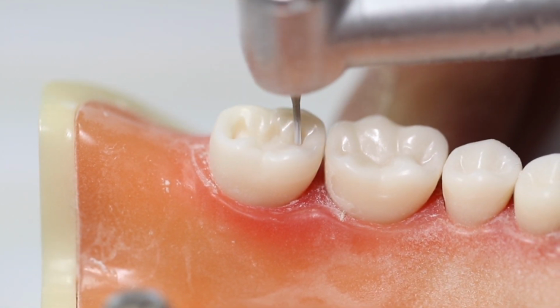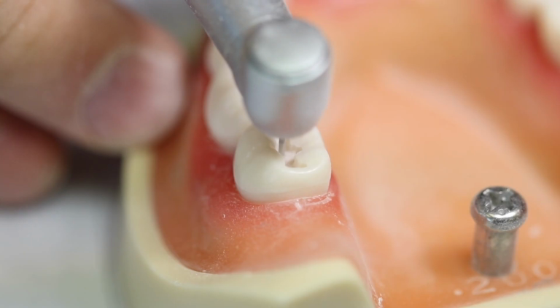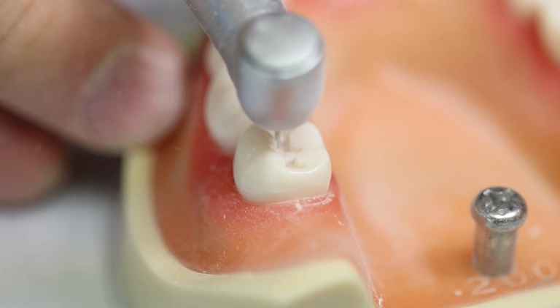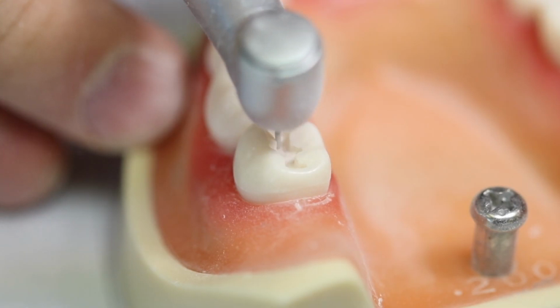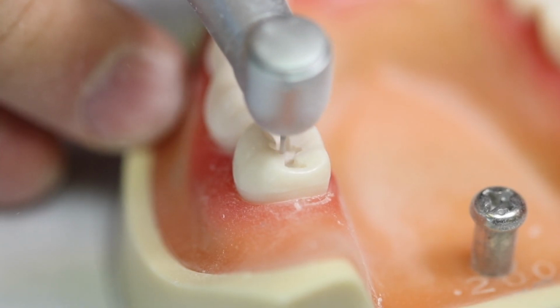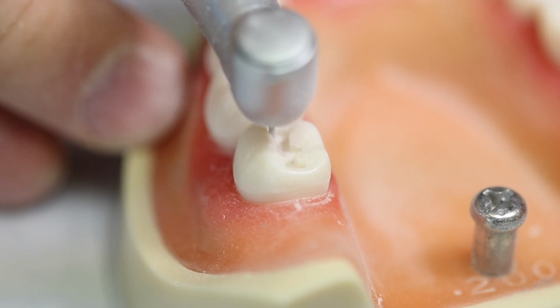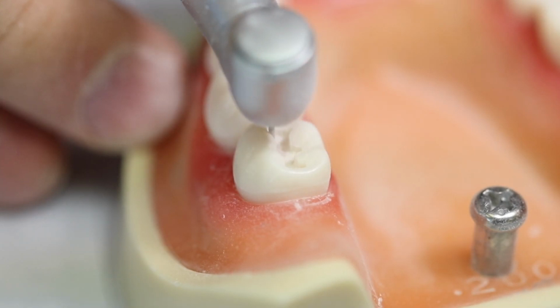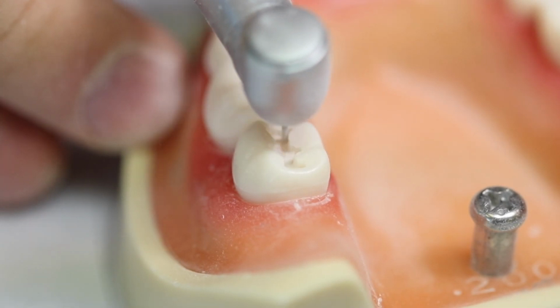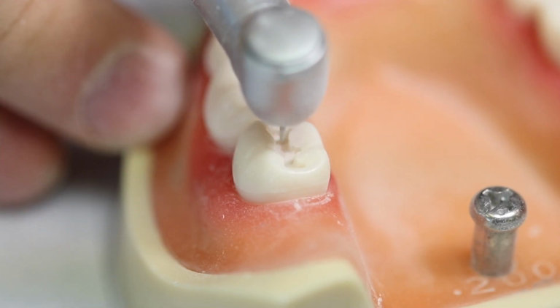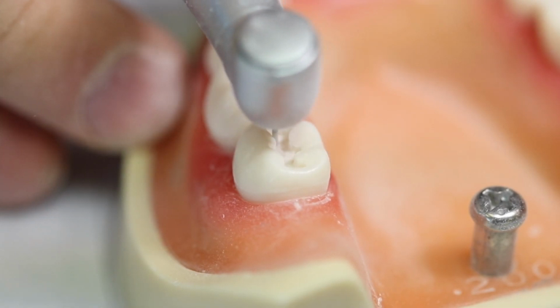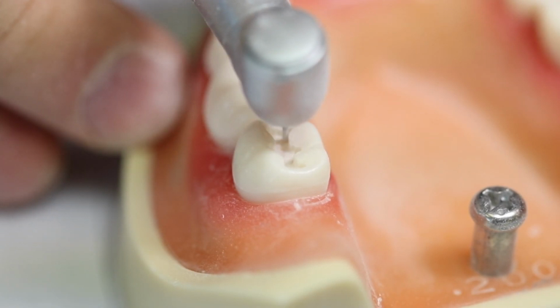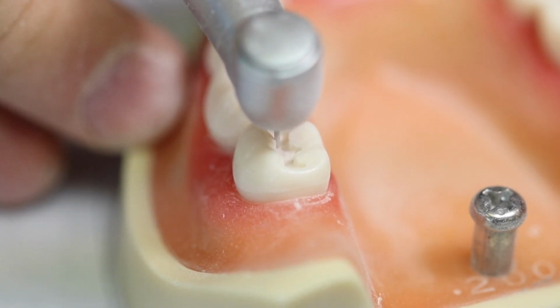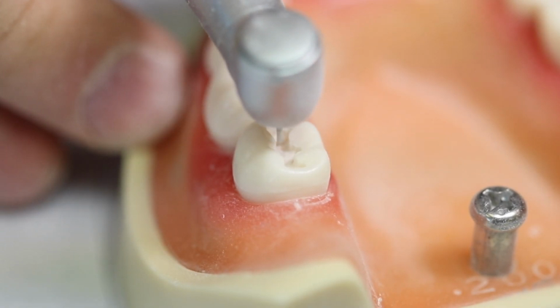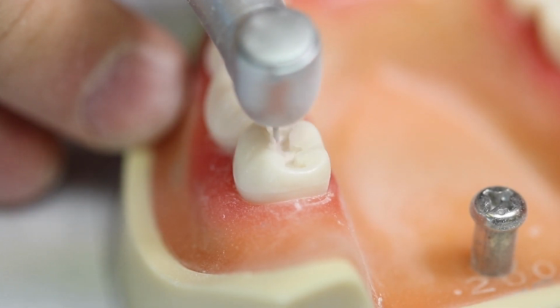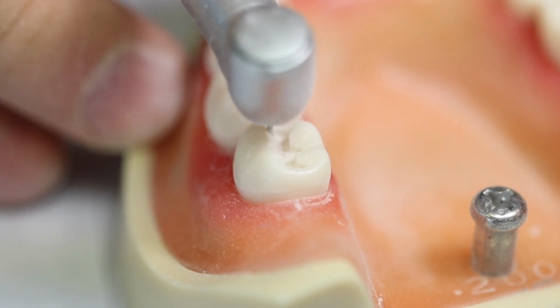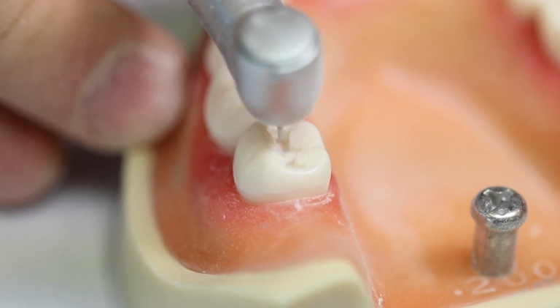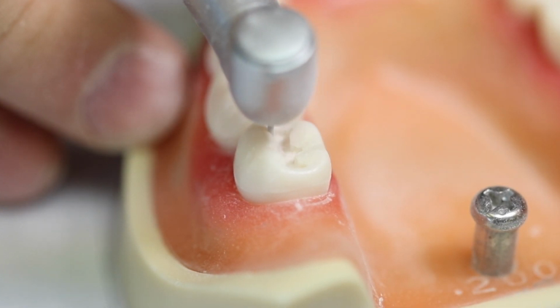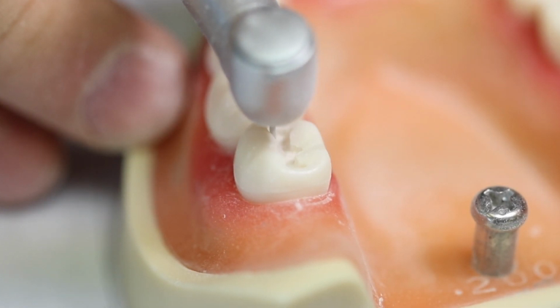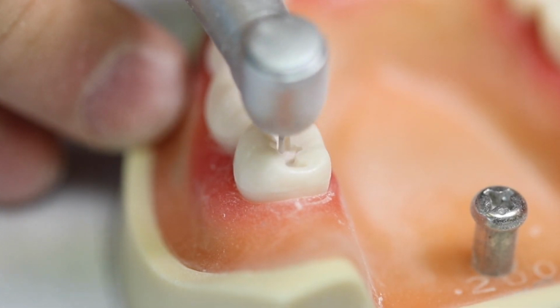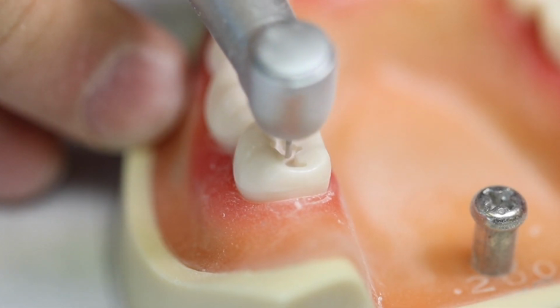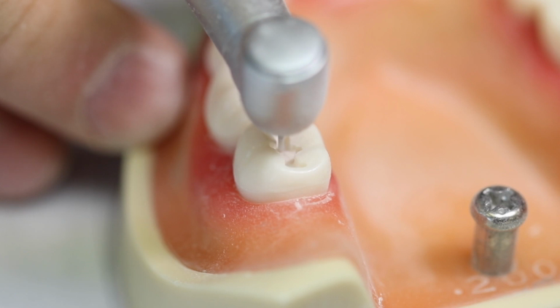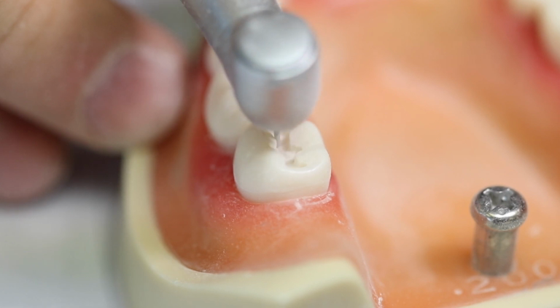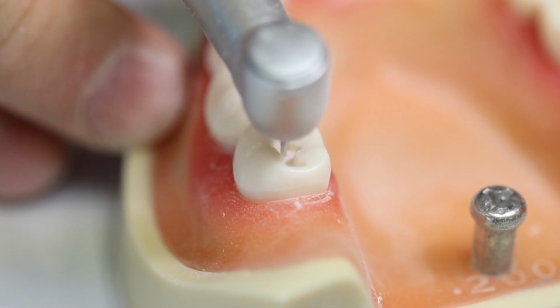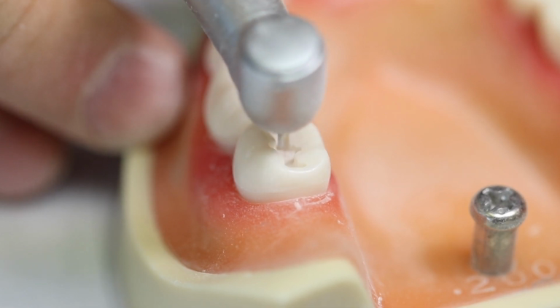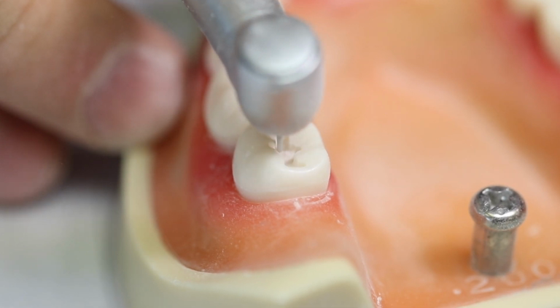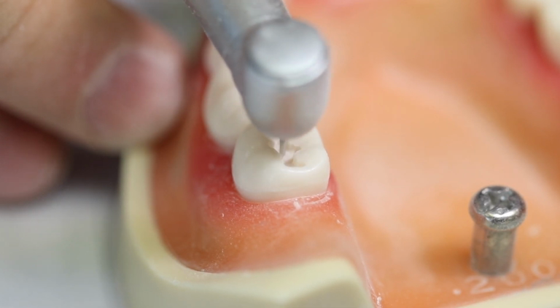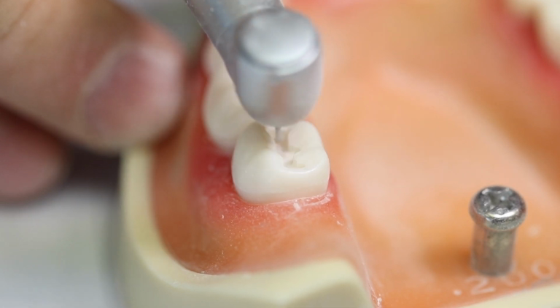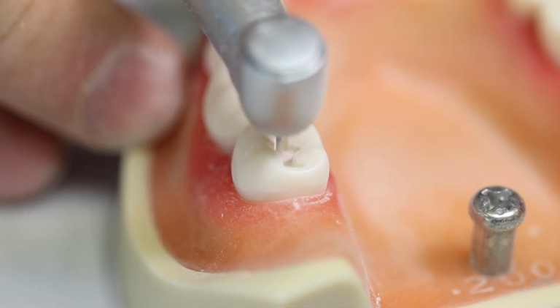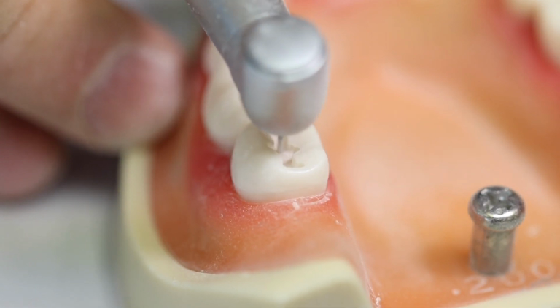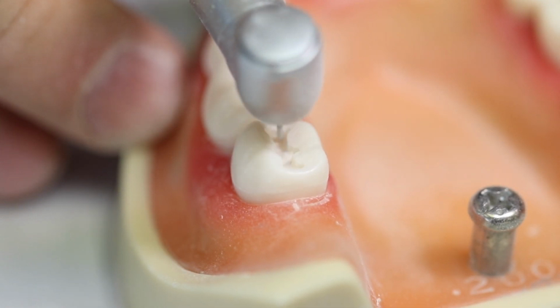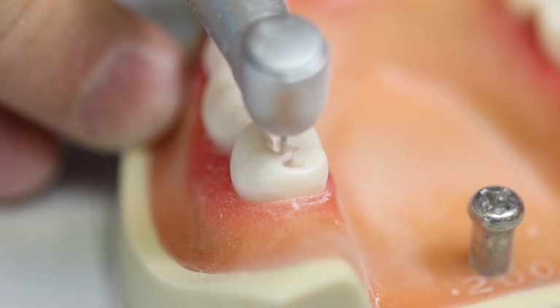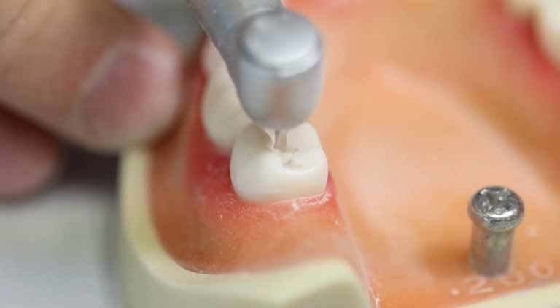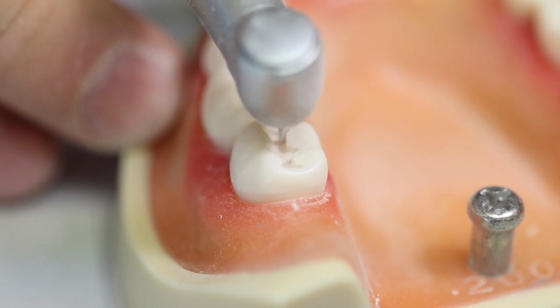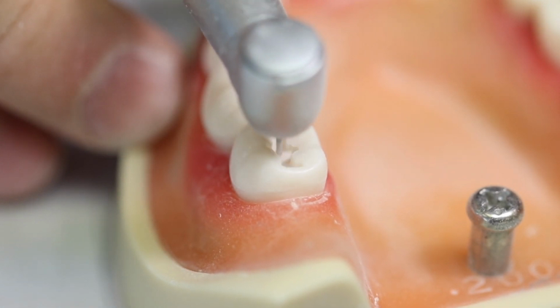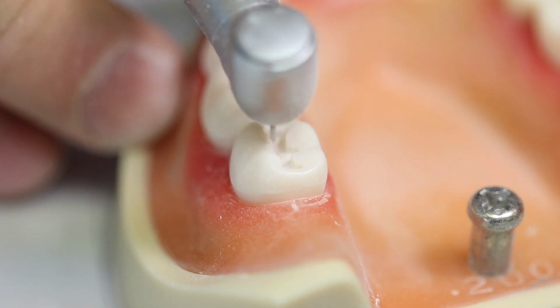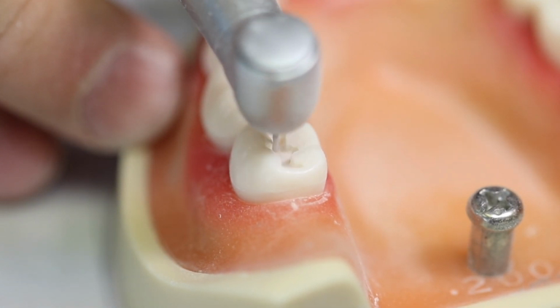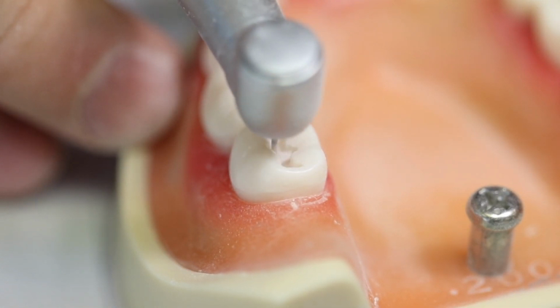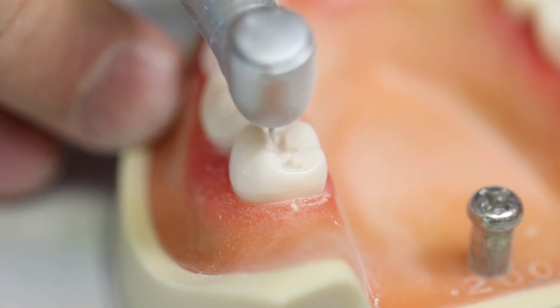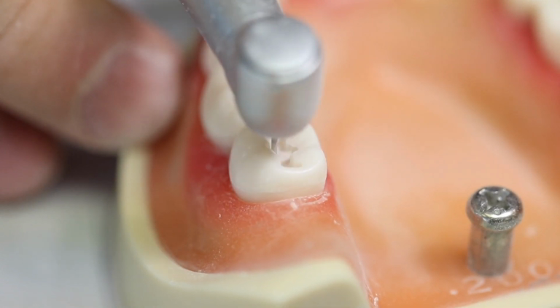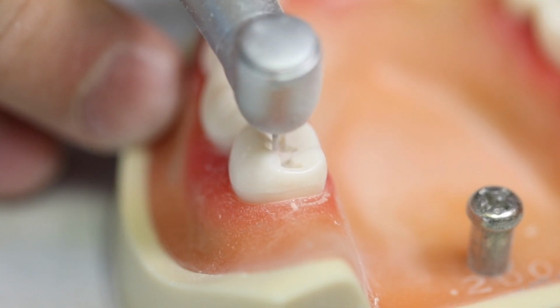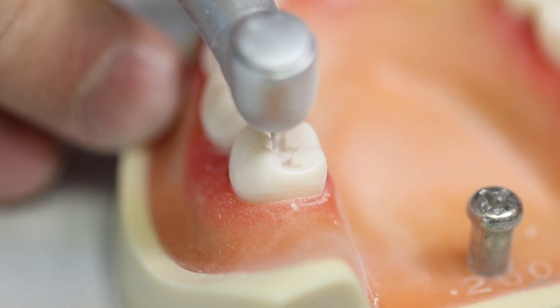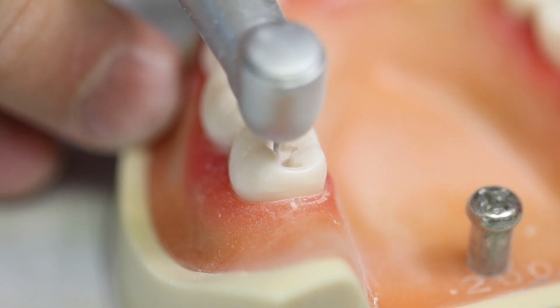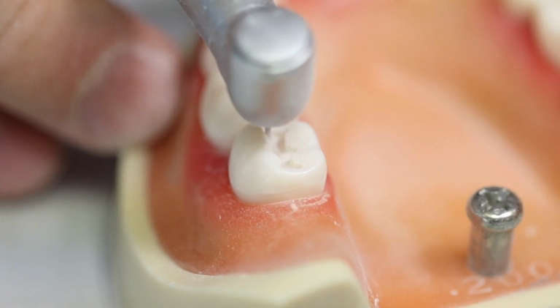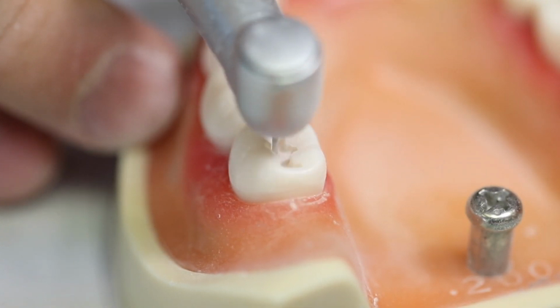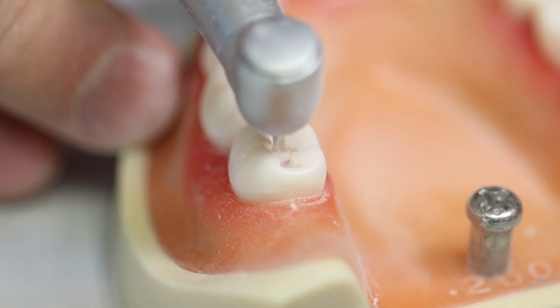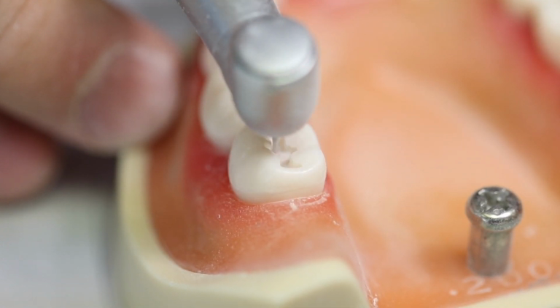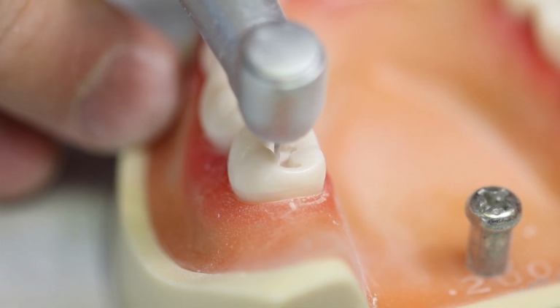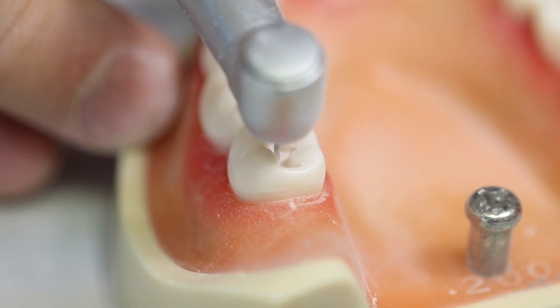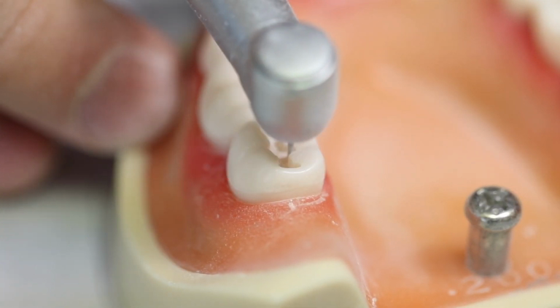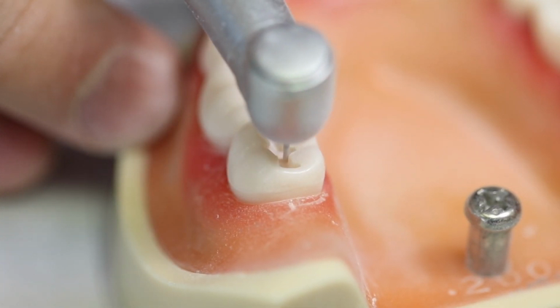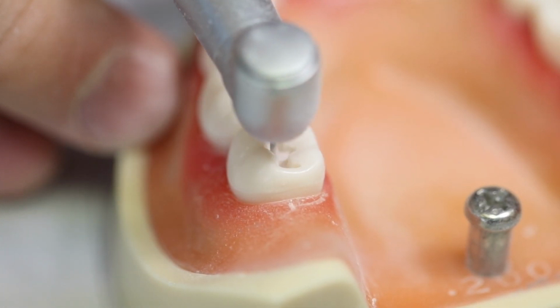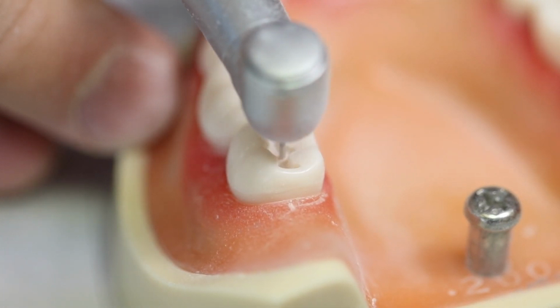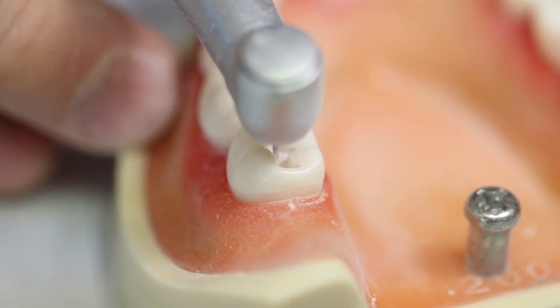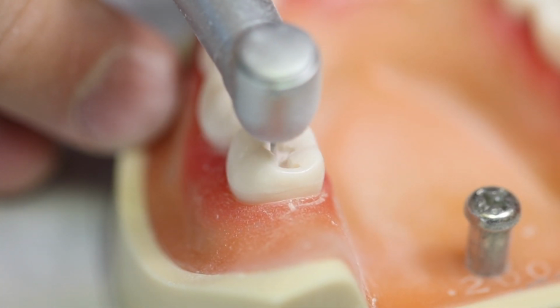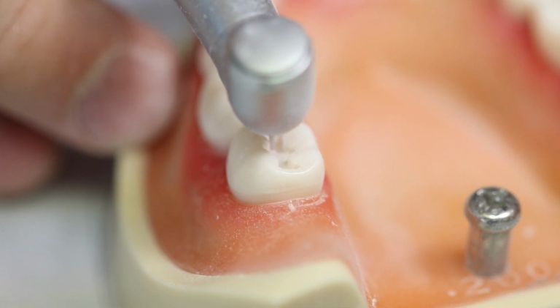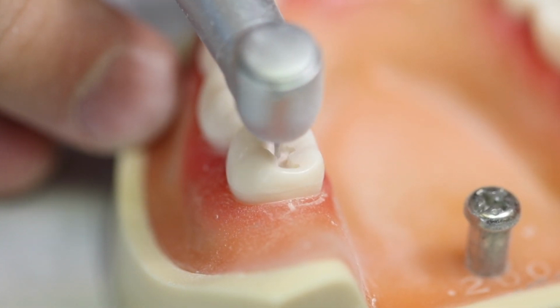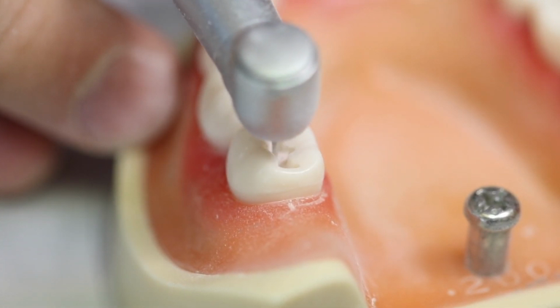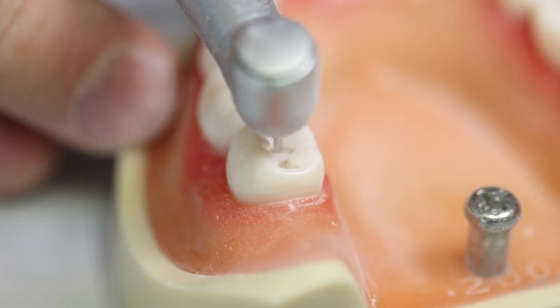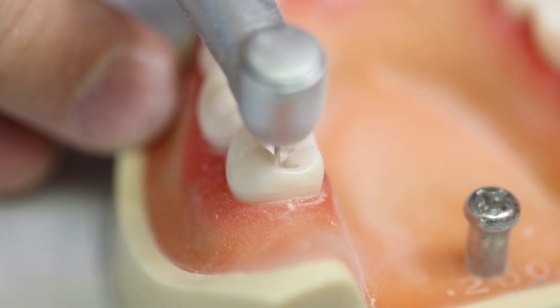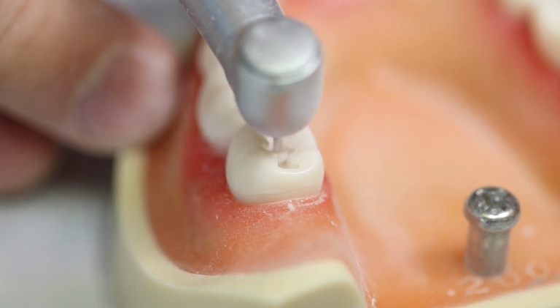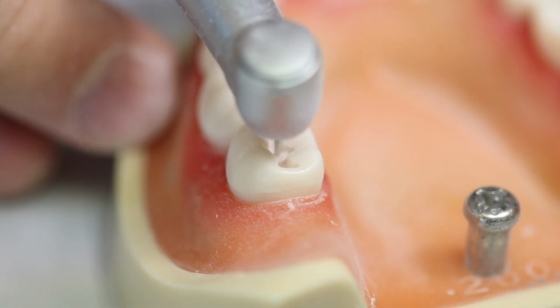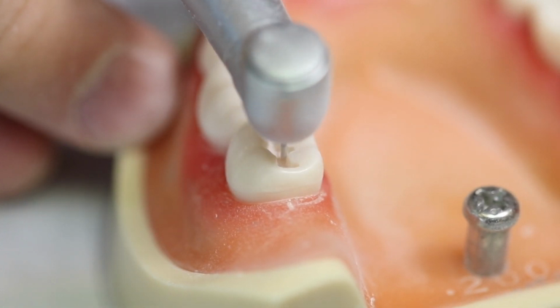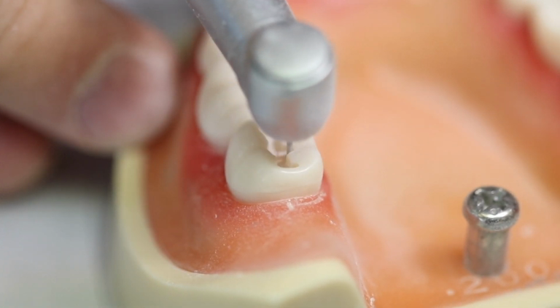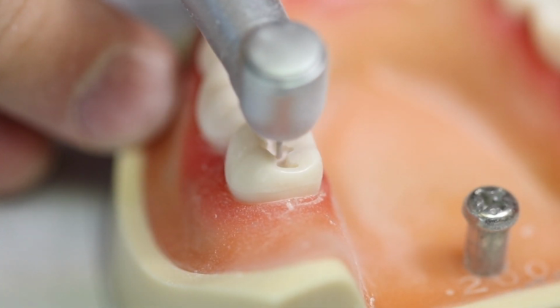Smooth the floor, smooth the walls, and make sure there are no sharp or flat walls.